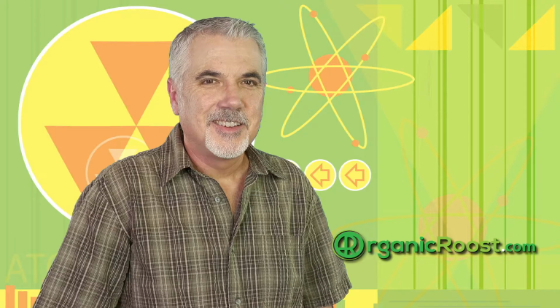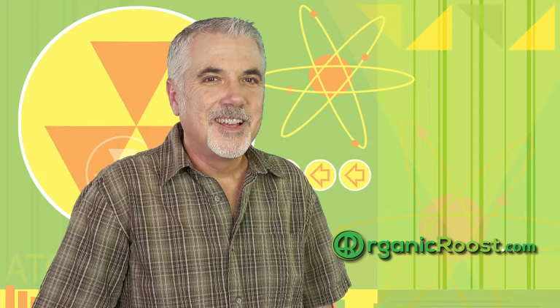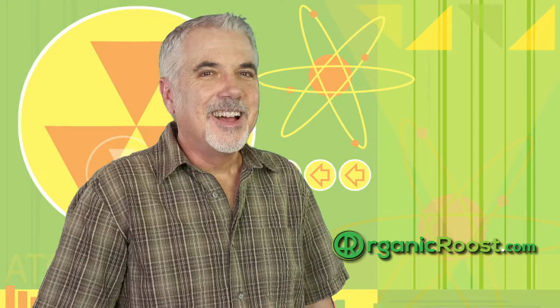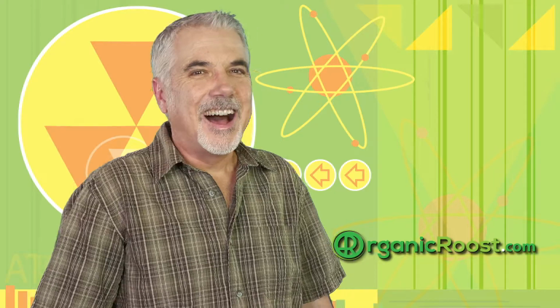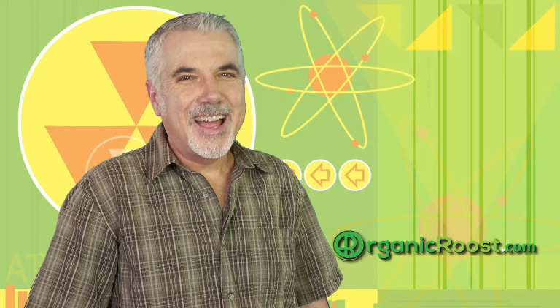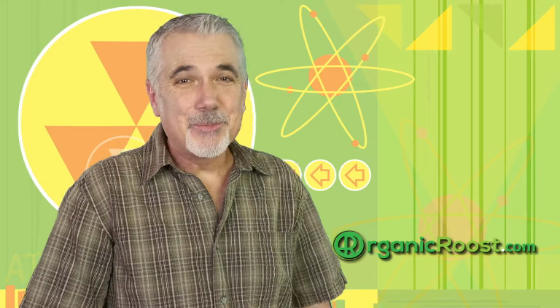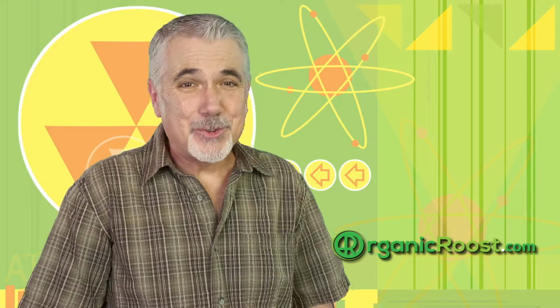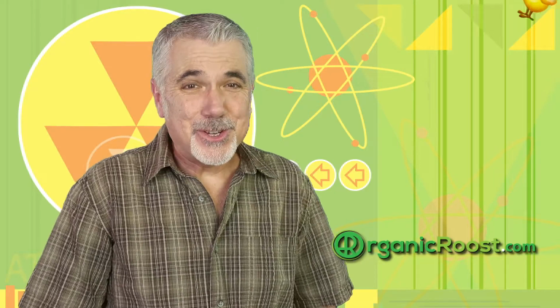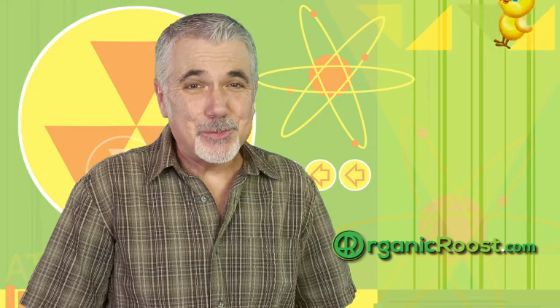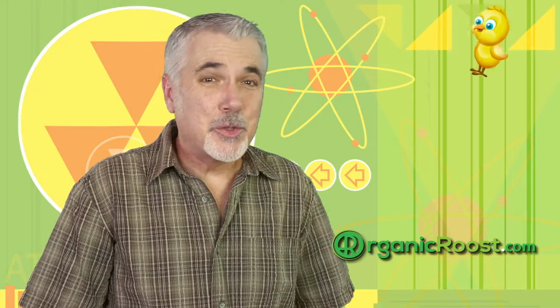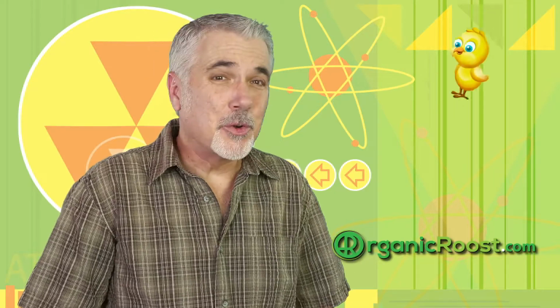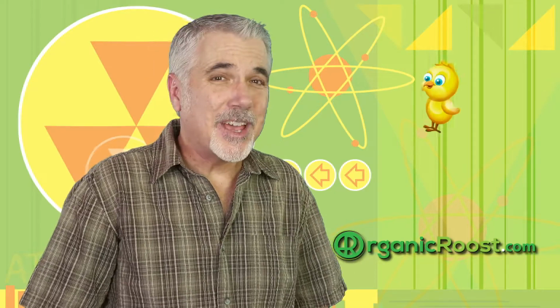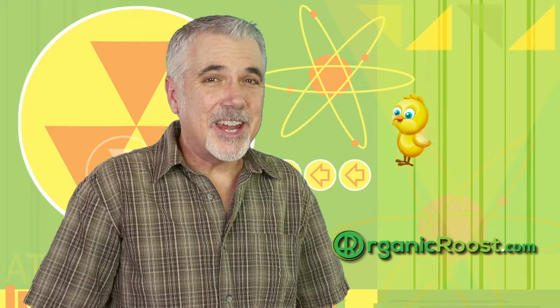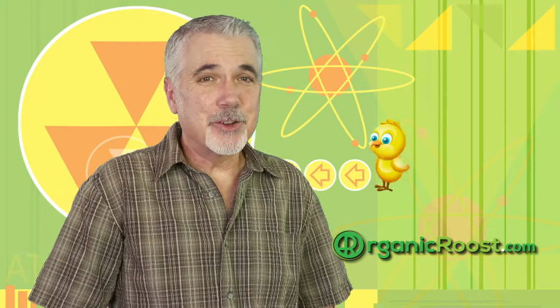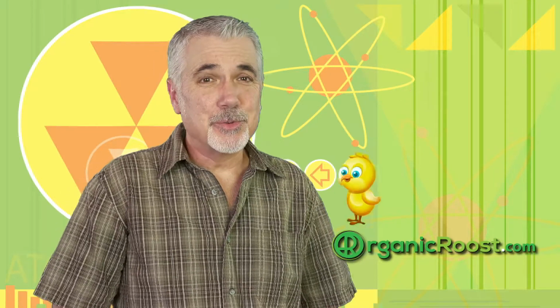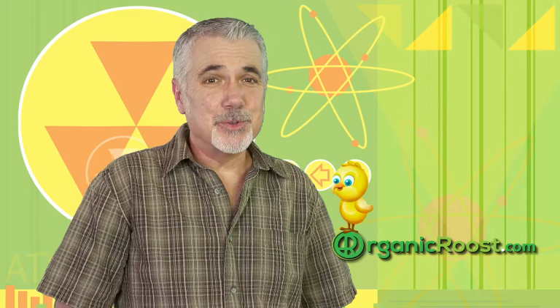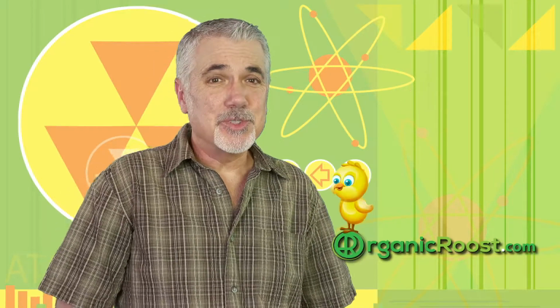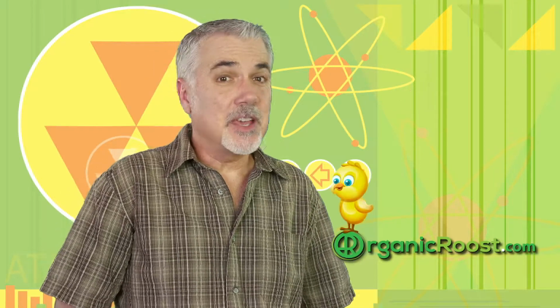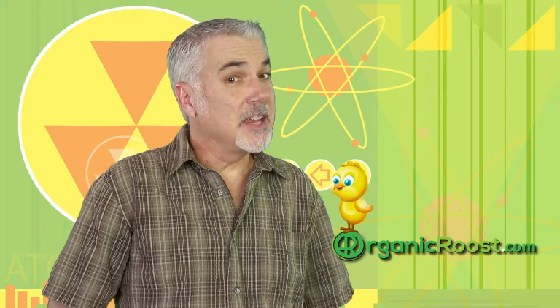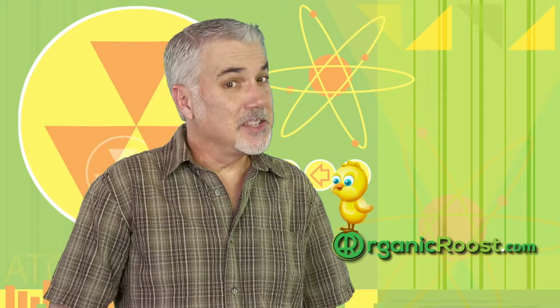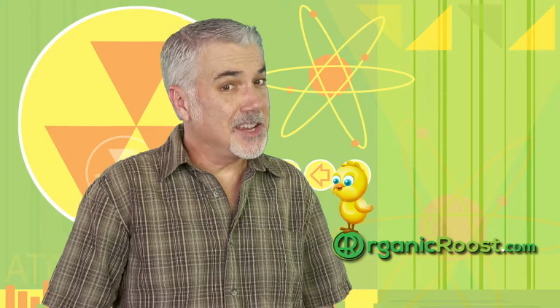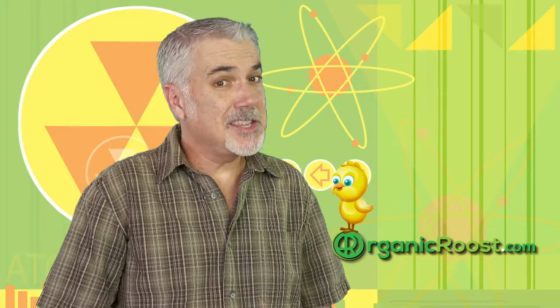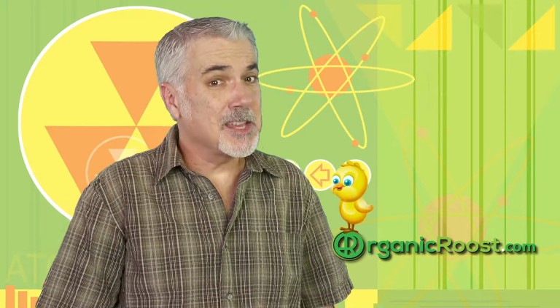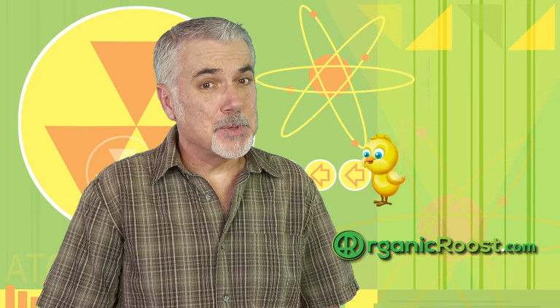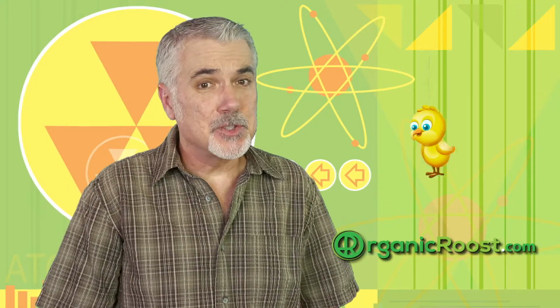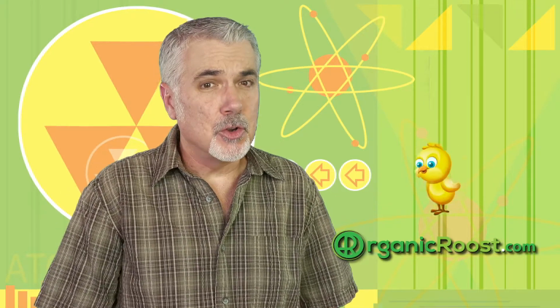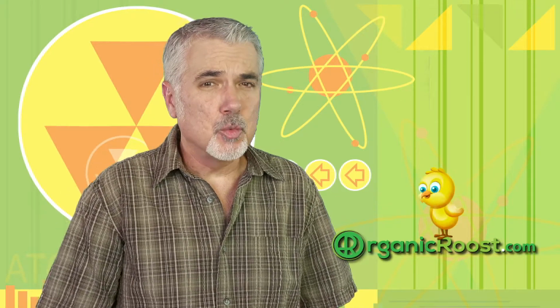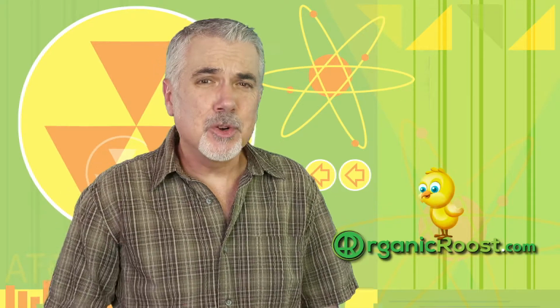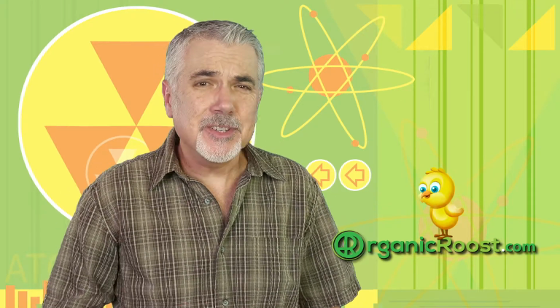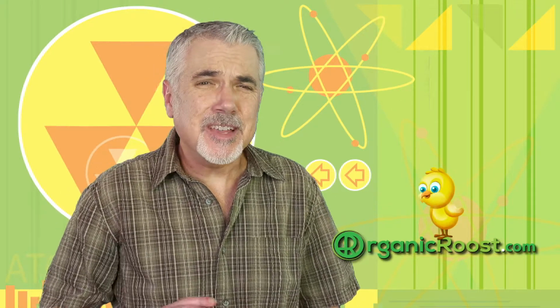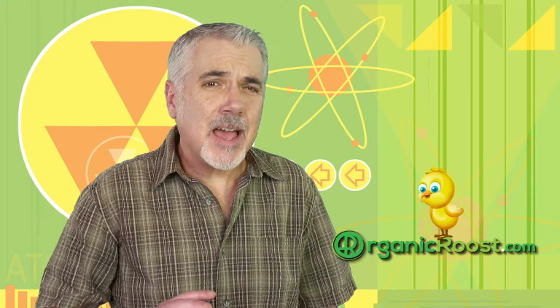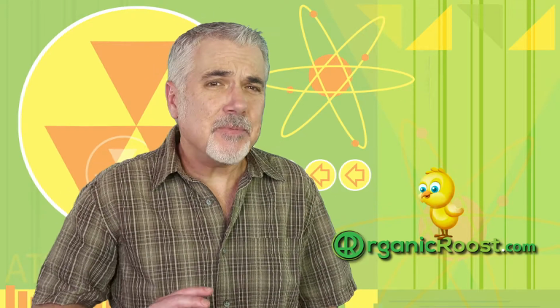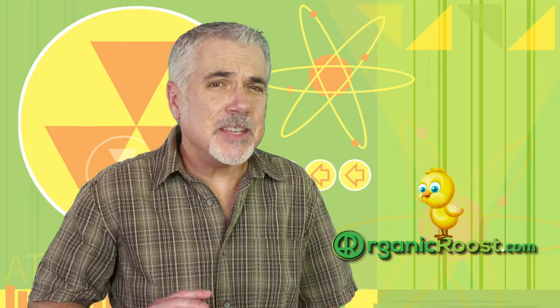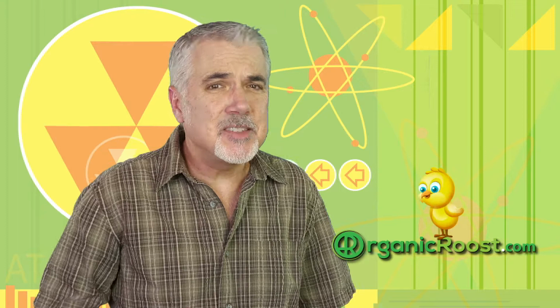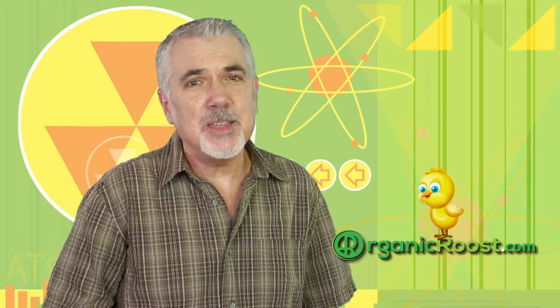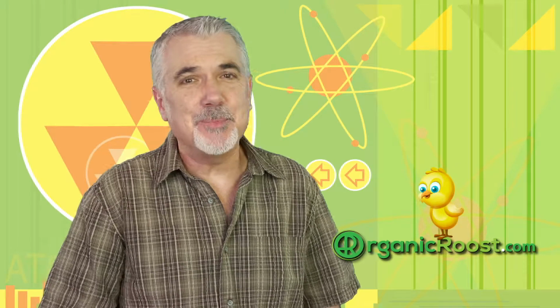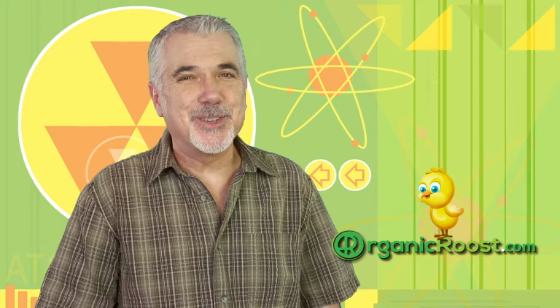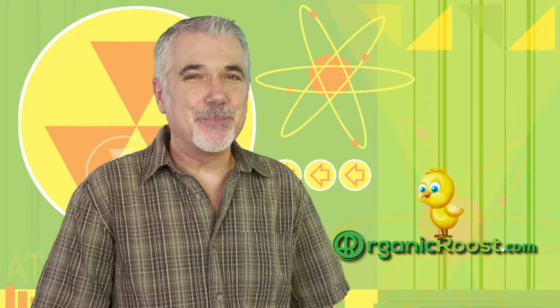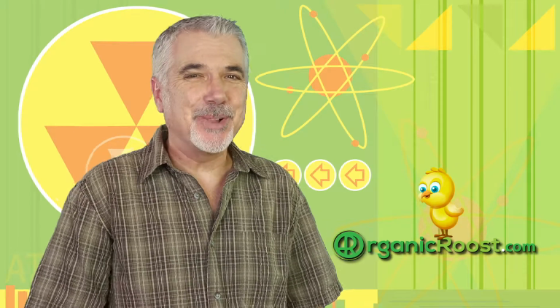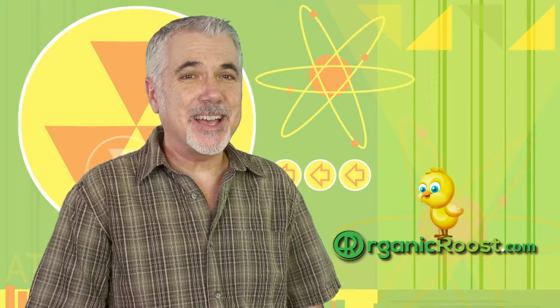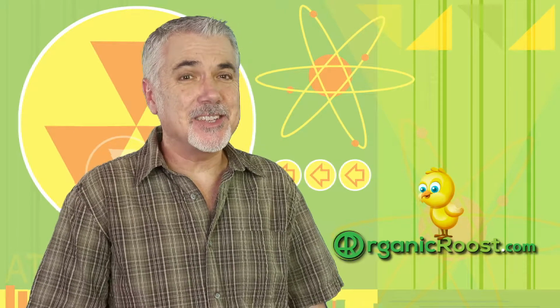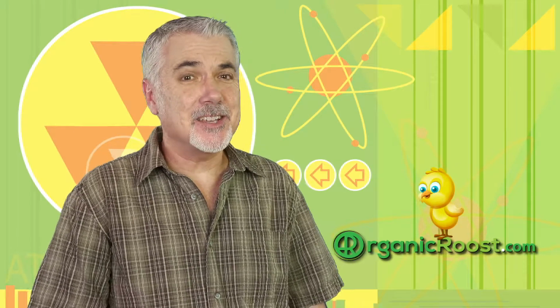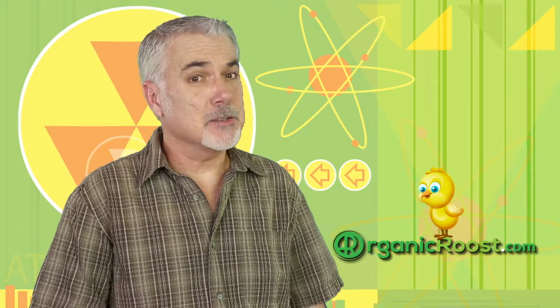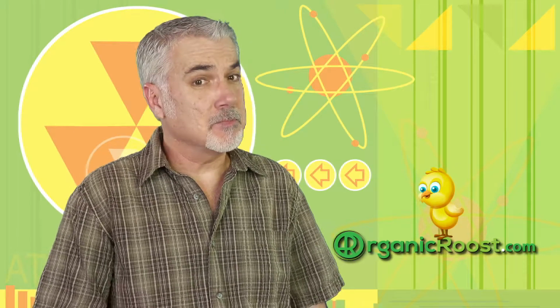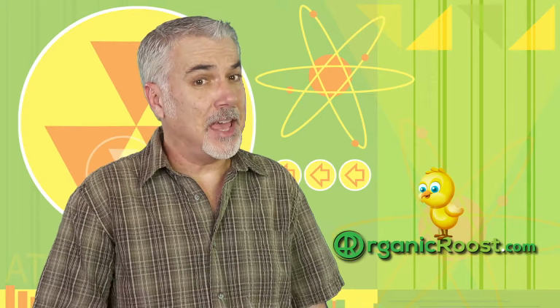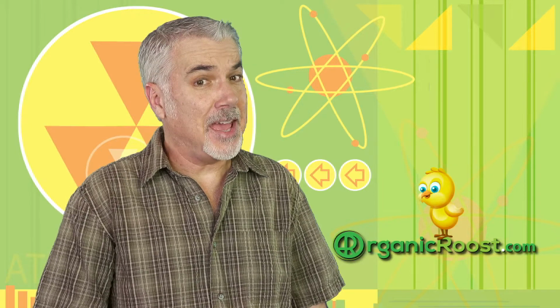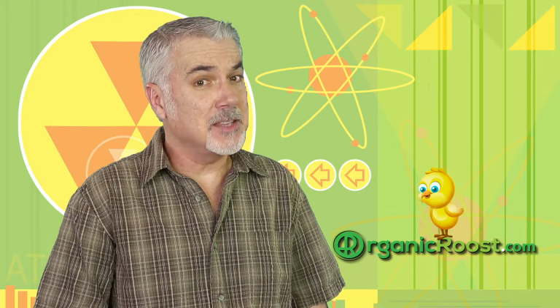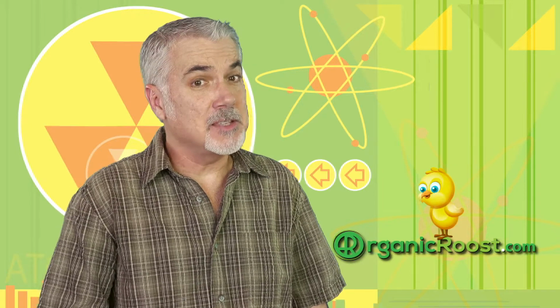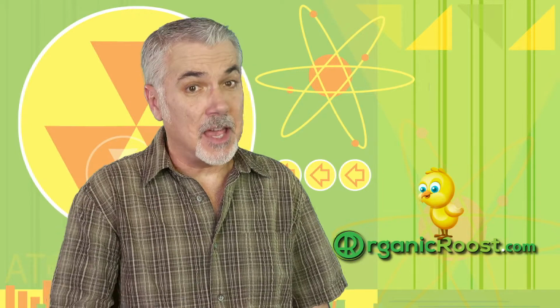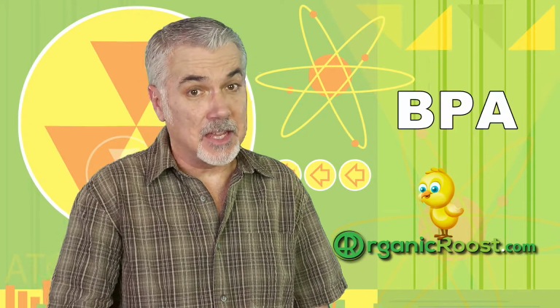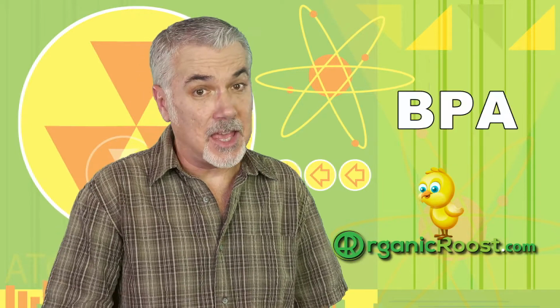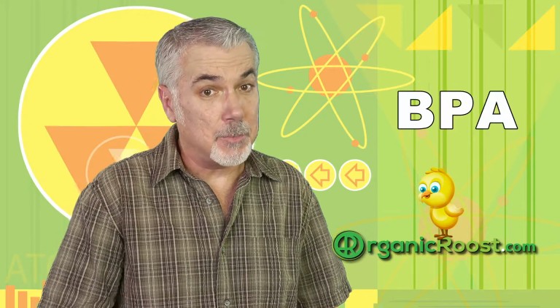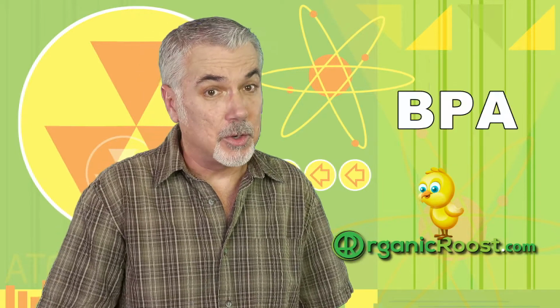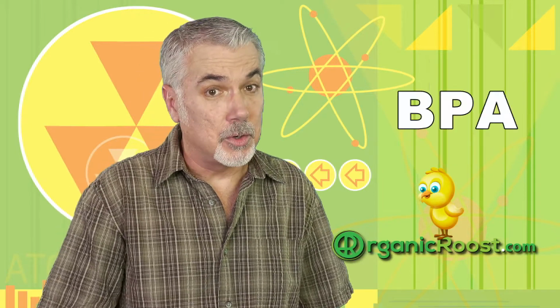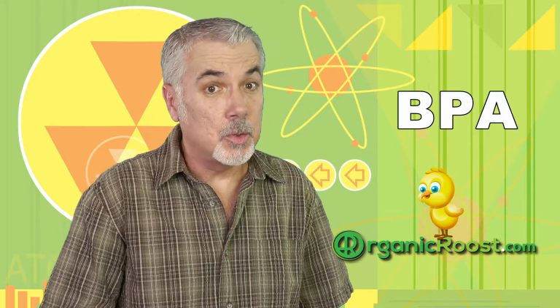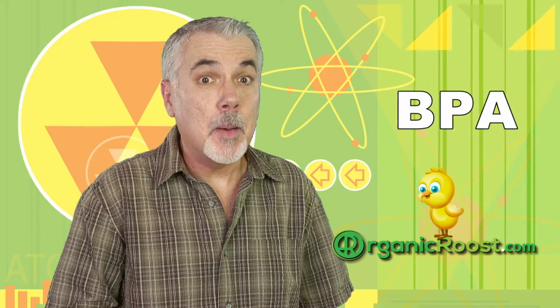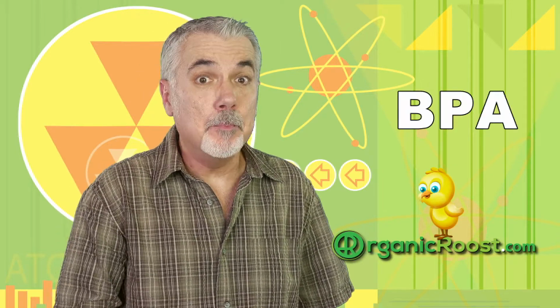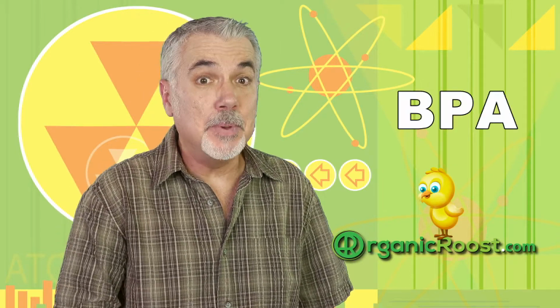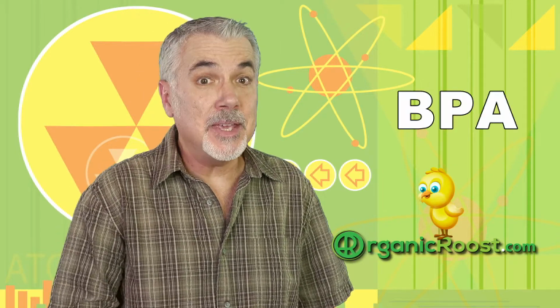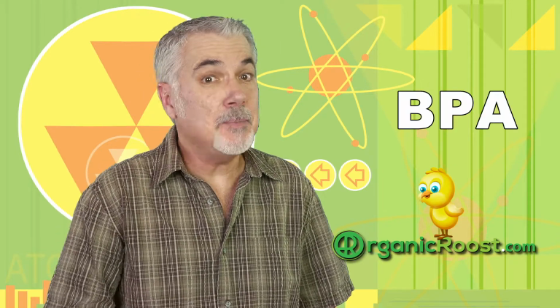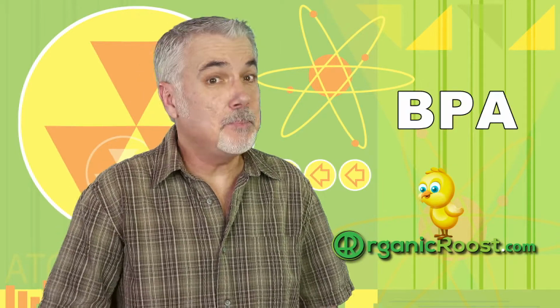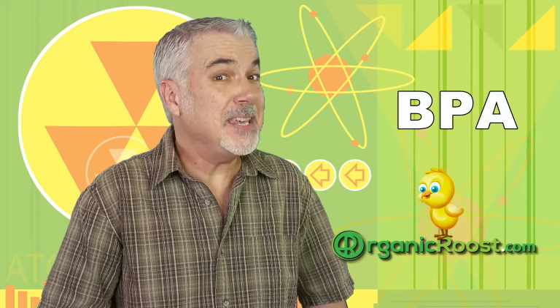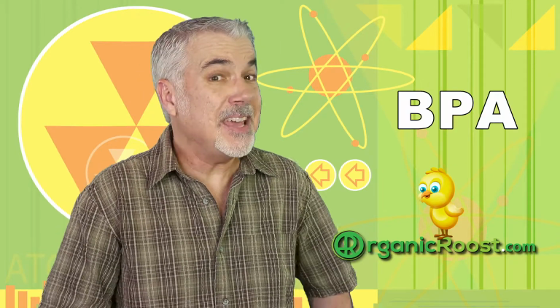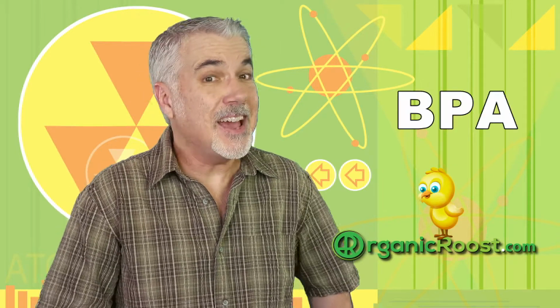Hi, I'm Chris with Organic Roost, and in today's episode, we're diving deep into plastics, cans, and the chemical BPA.